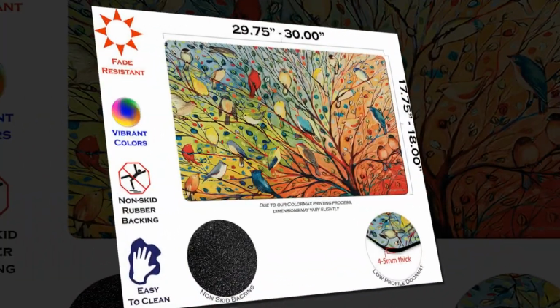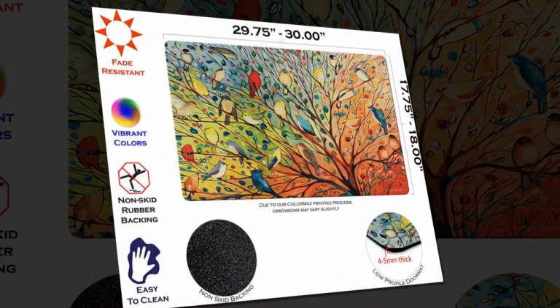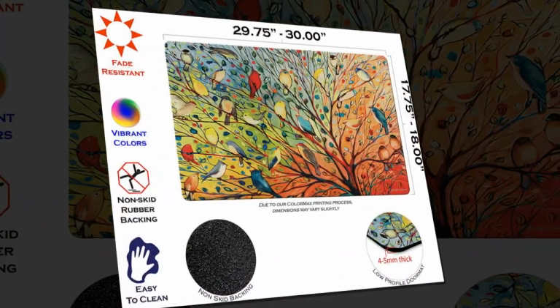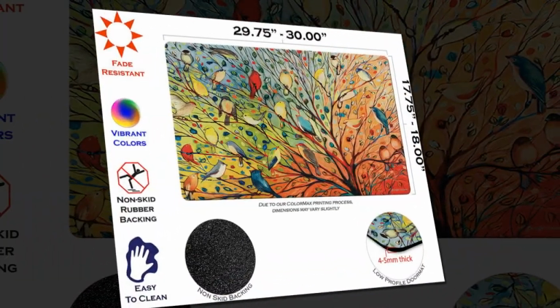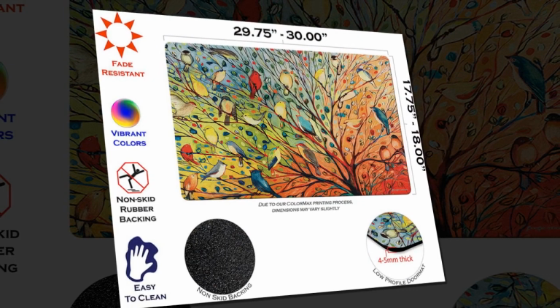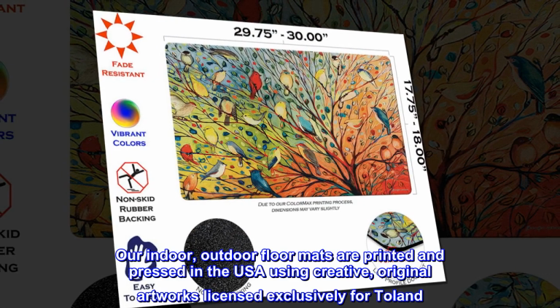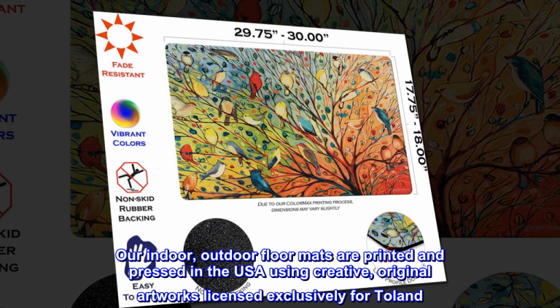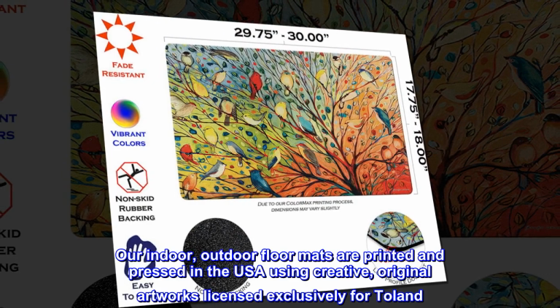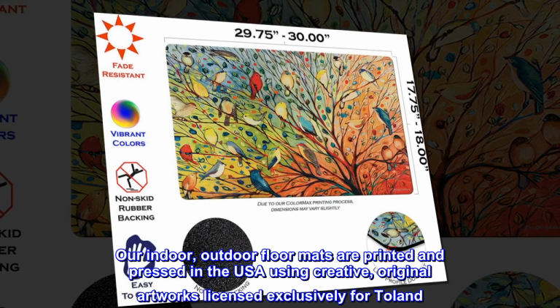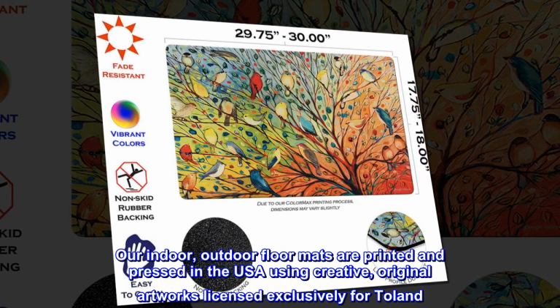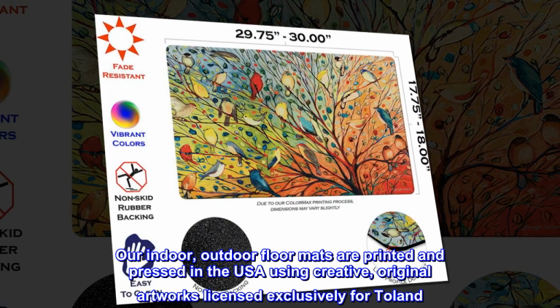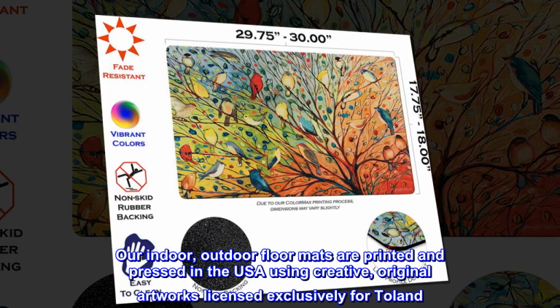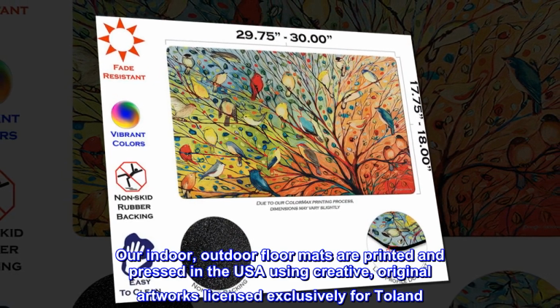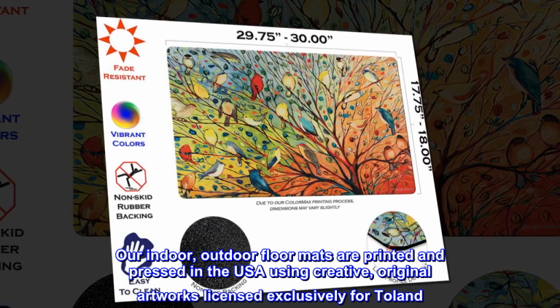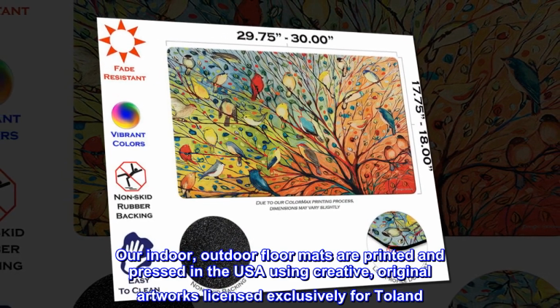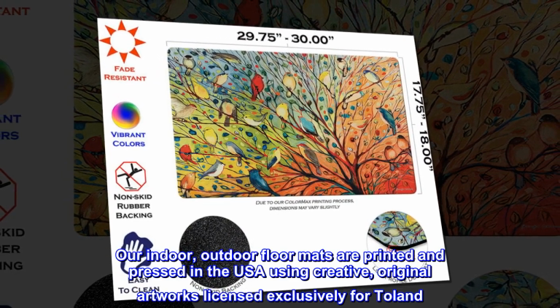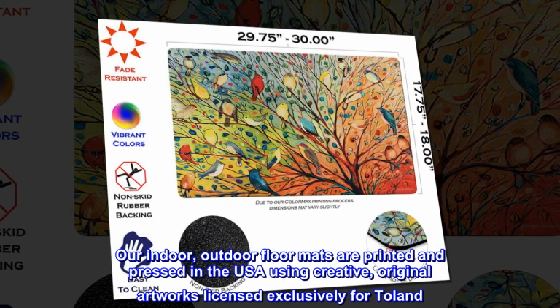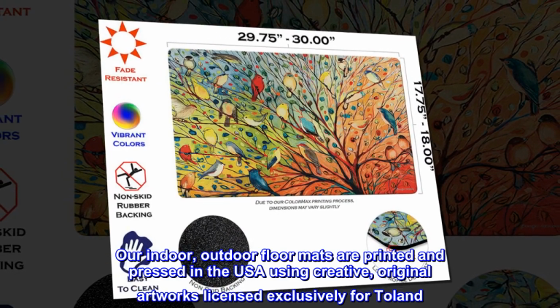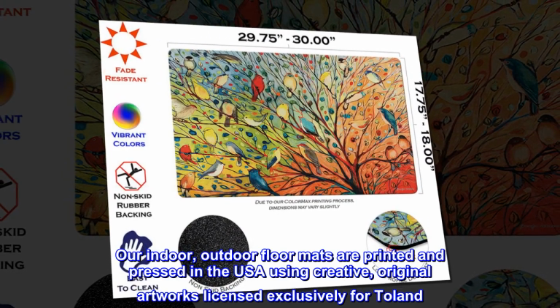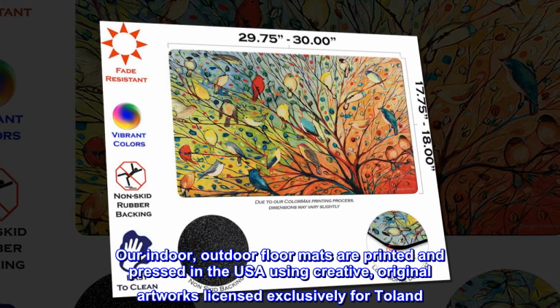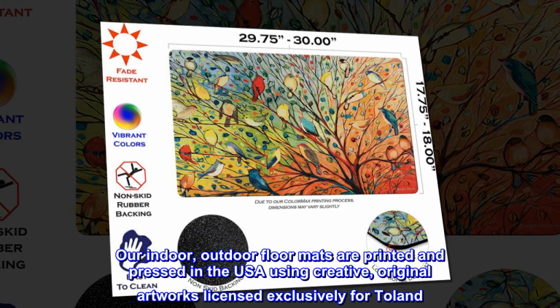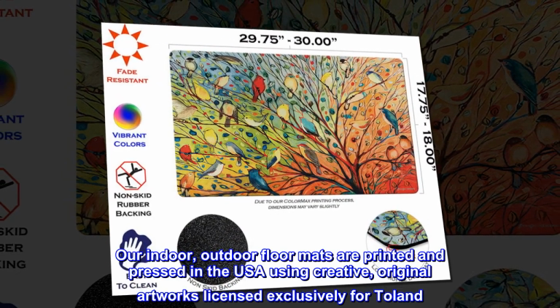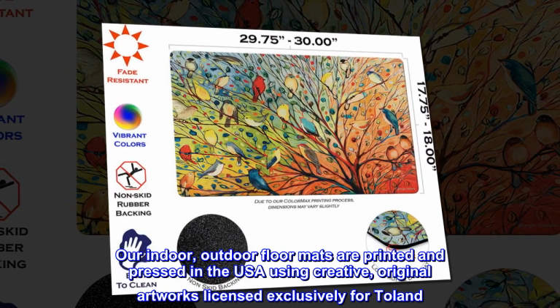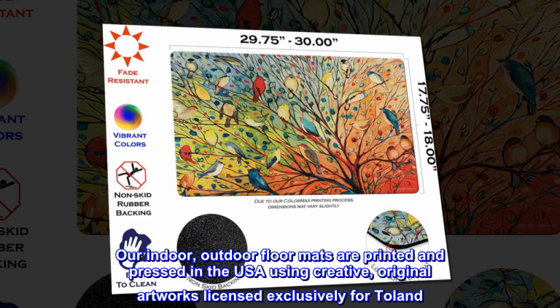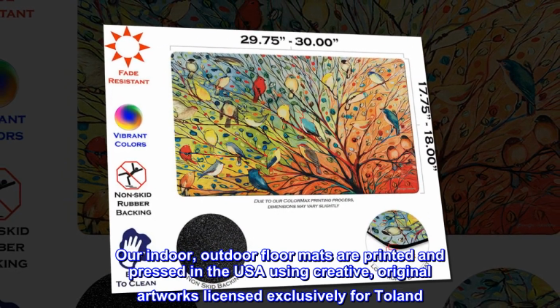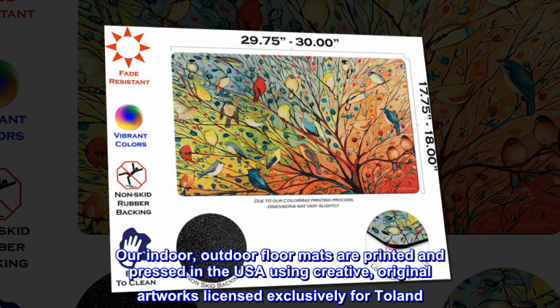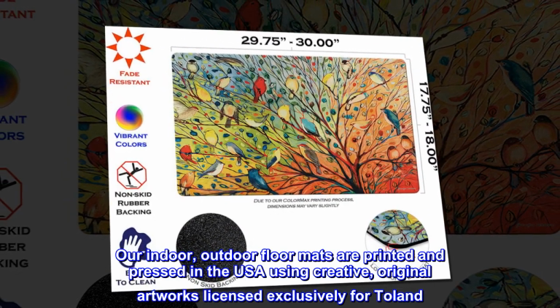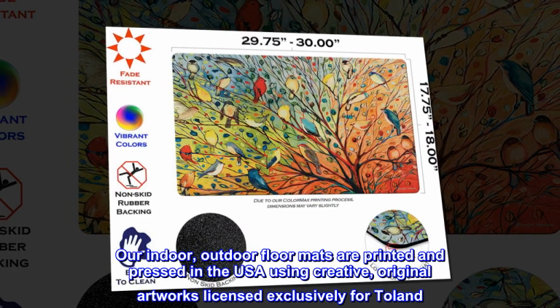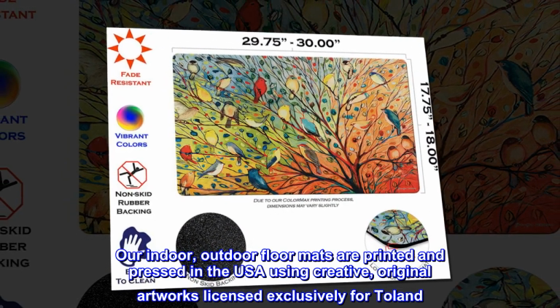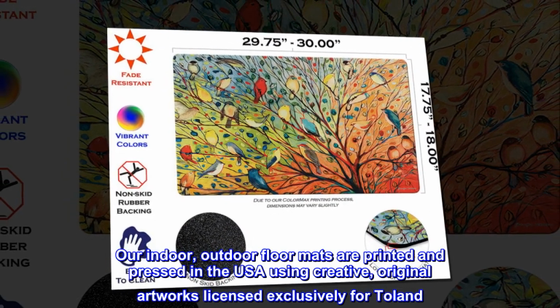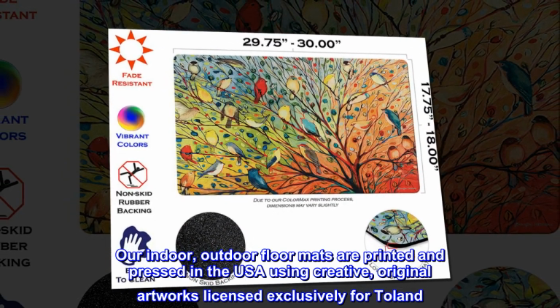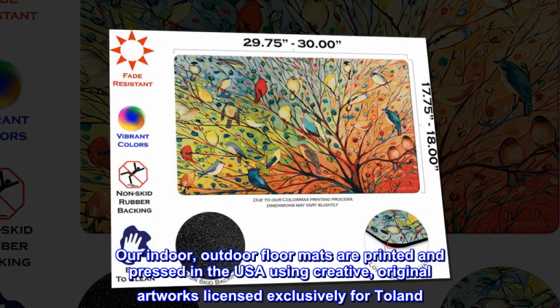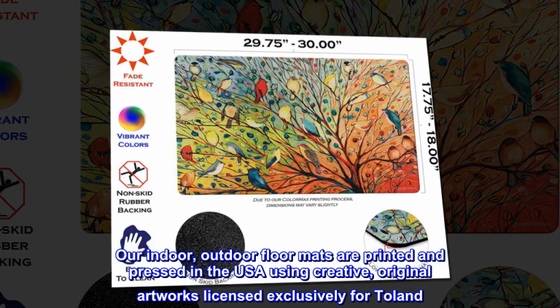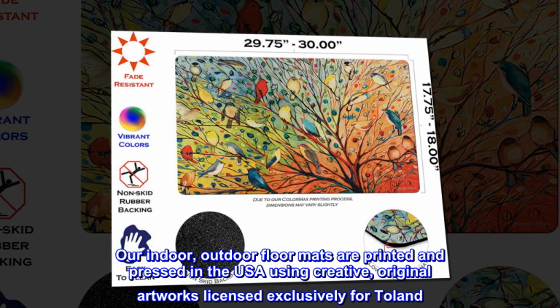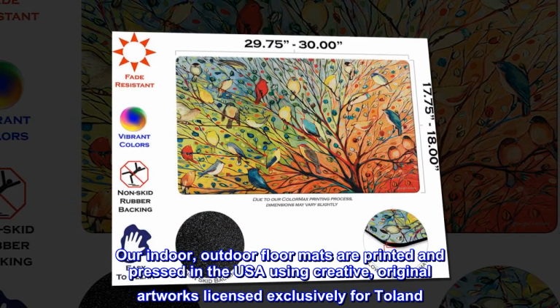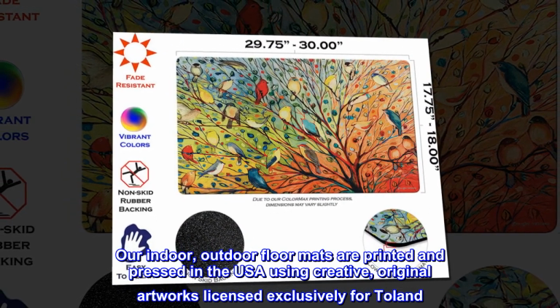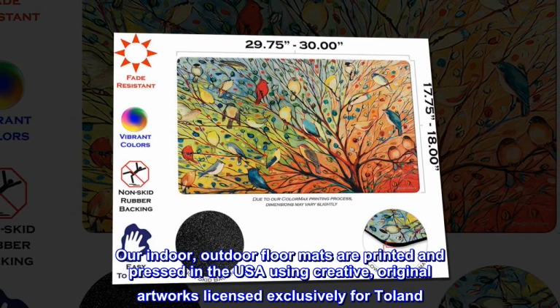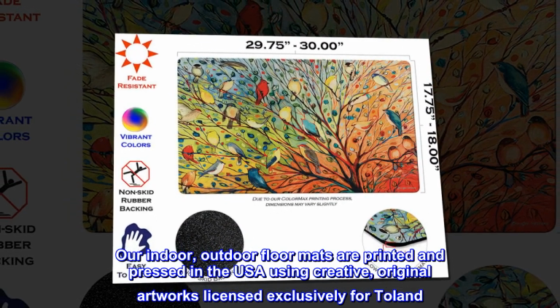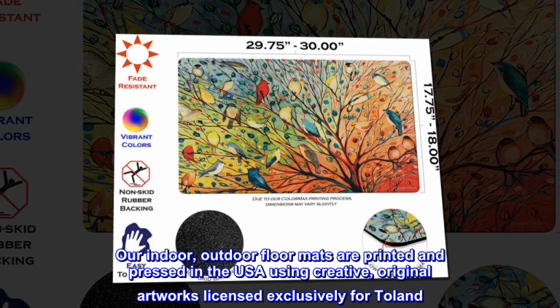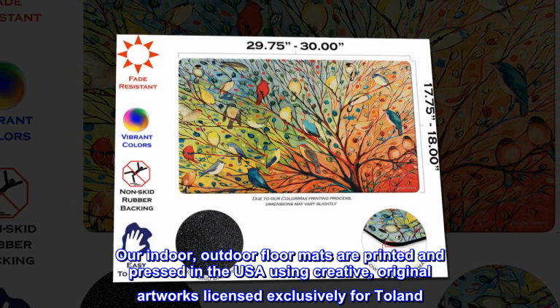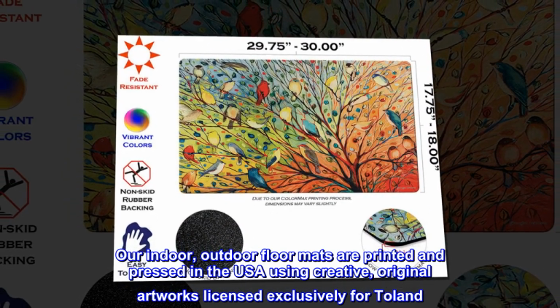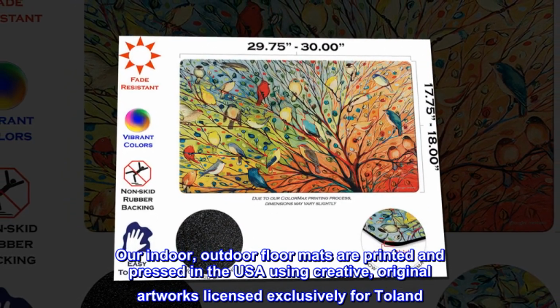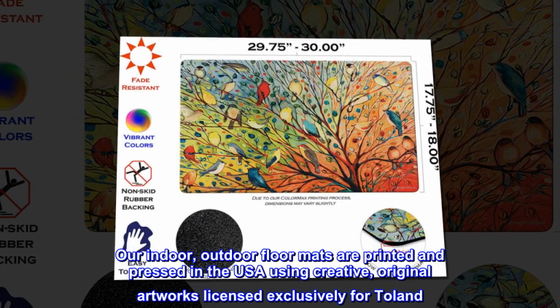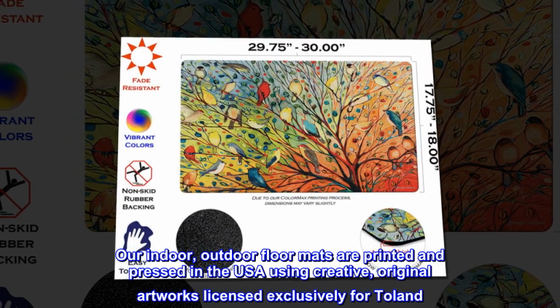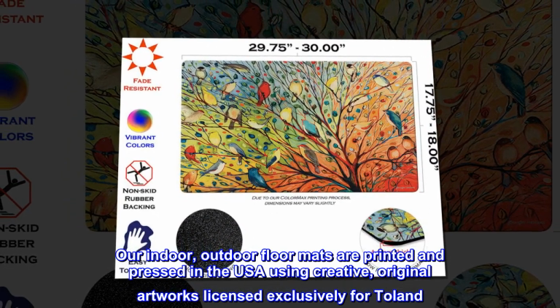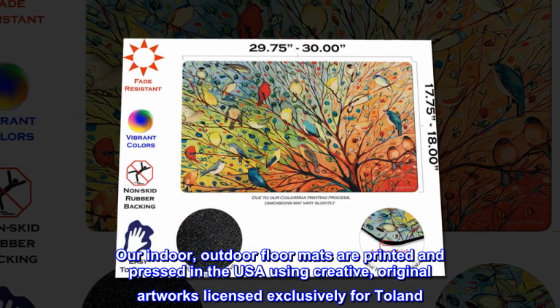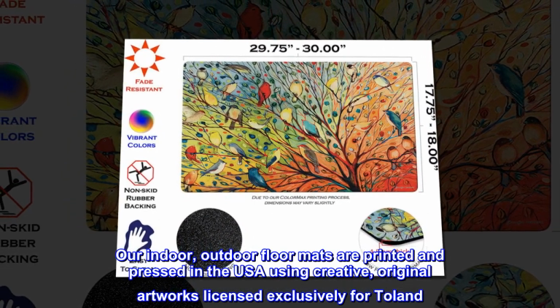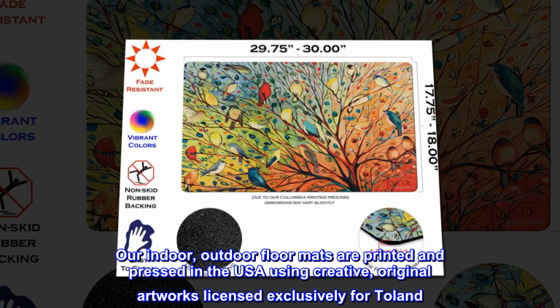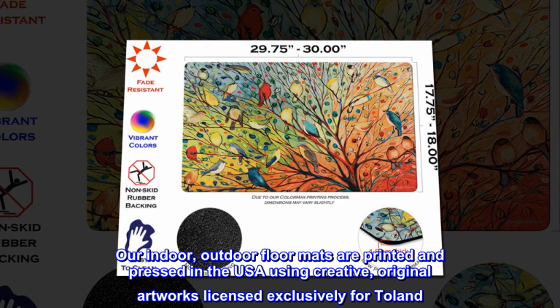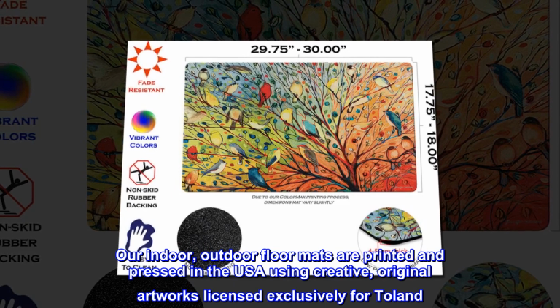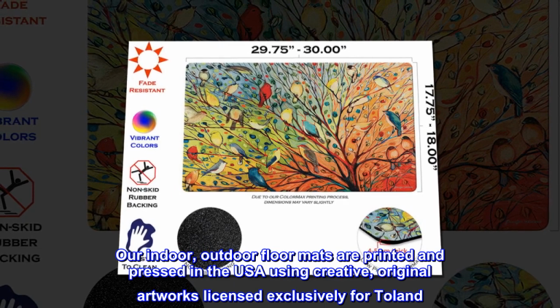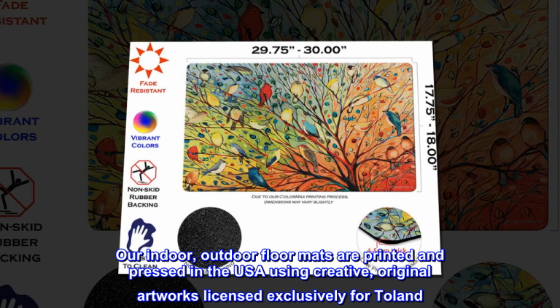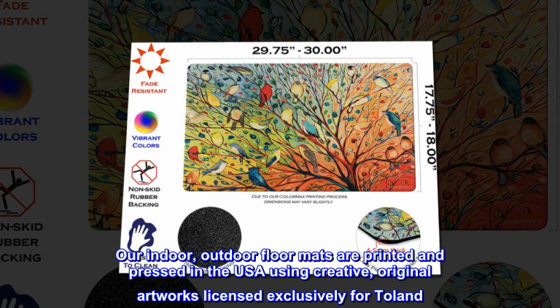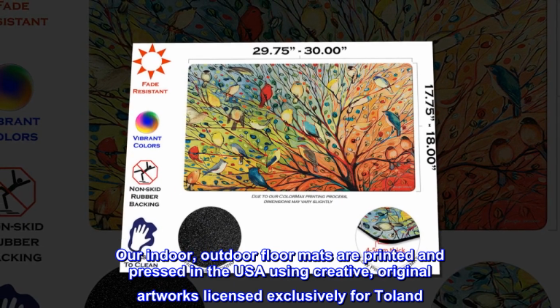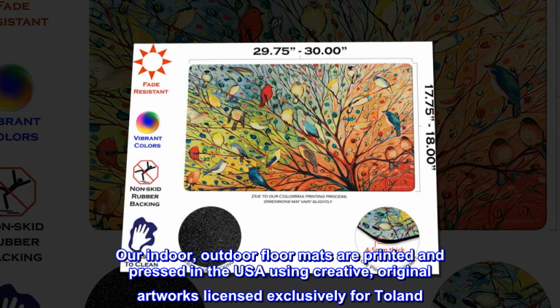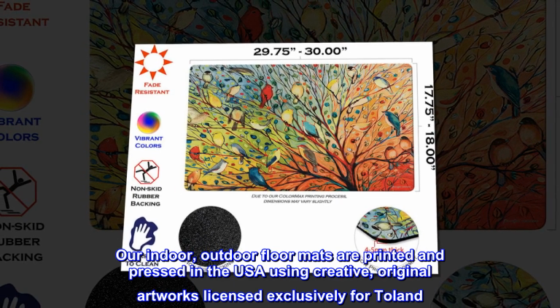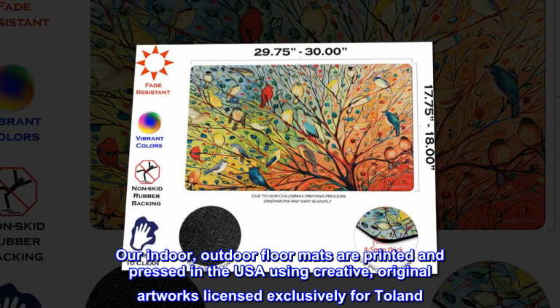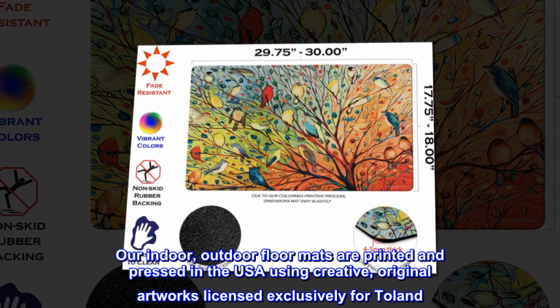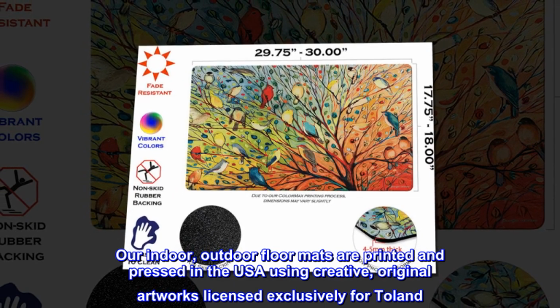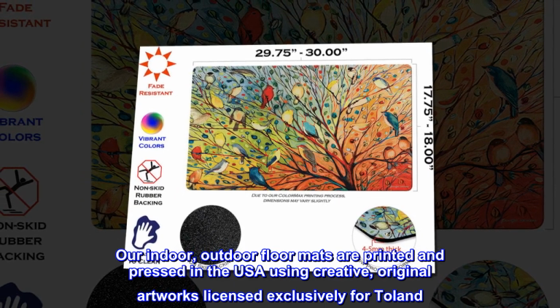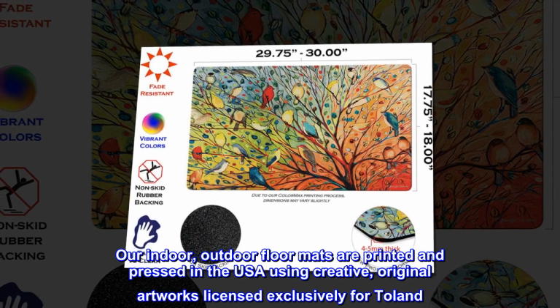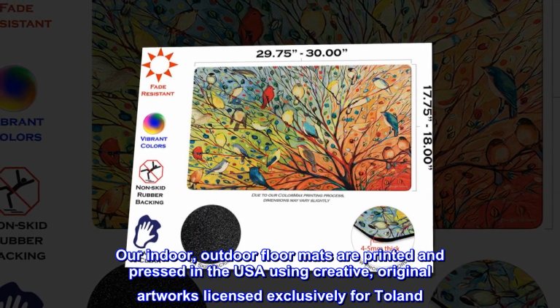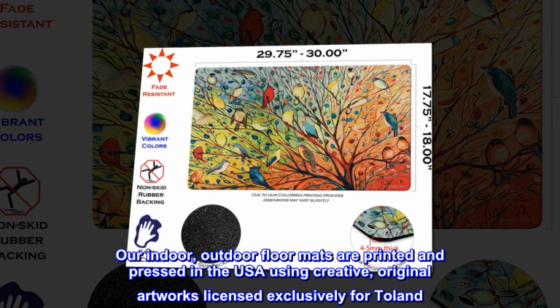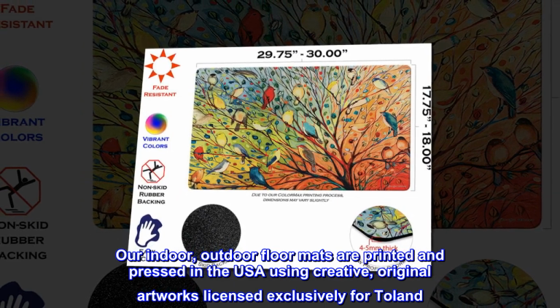Our indoor and outdoor floor mats are printed and pressed in the USA using creative, original artworks licensed exclusively for Toland.